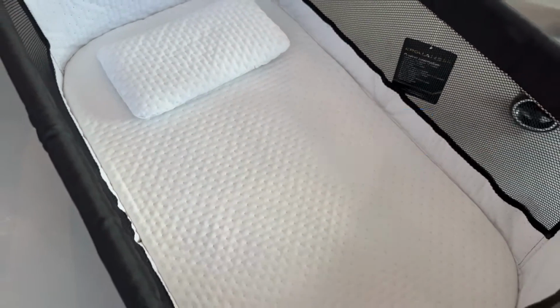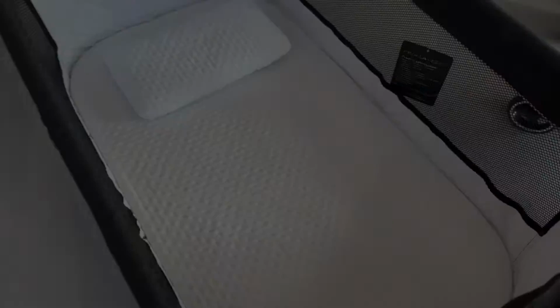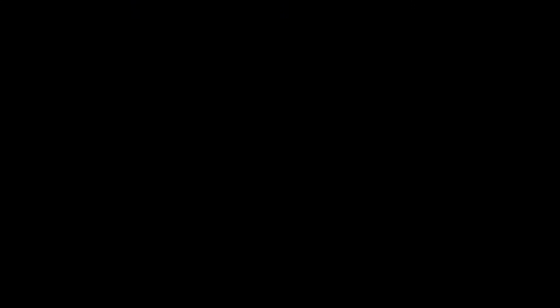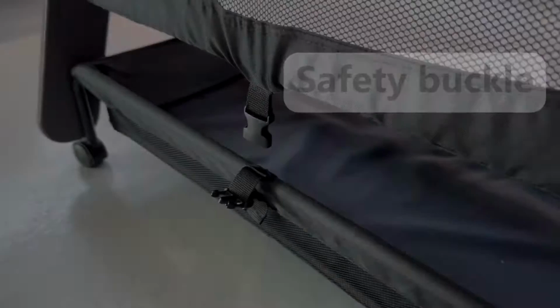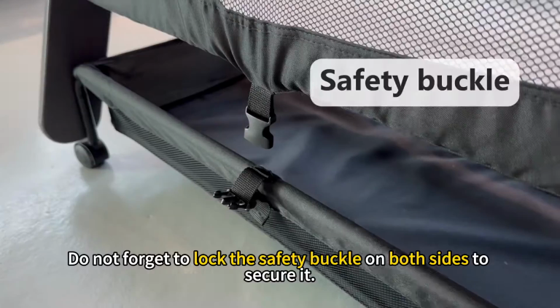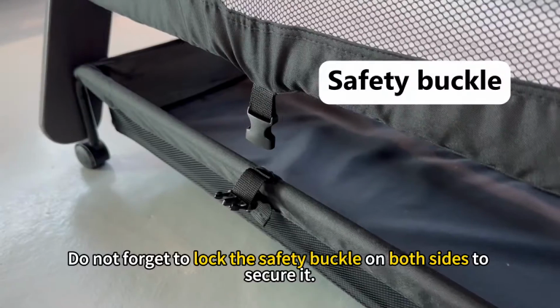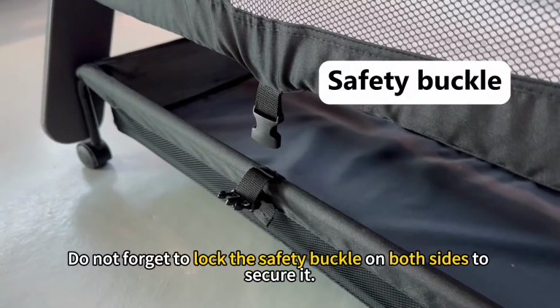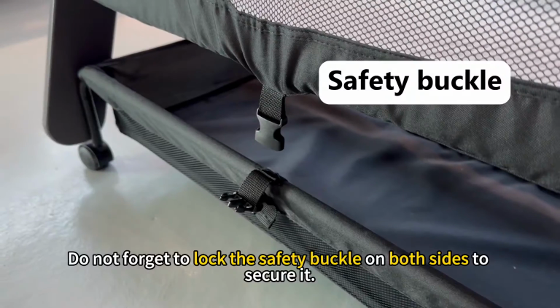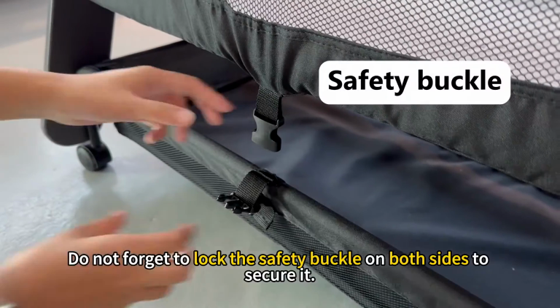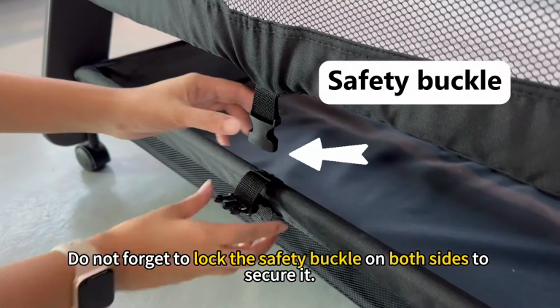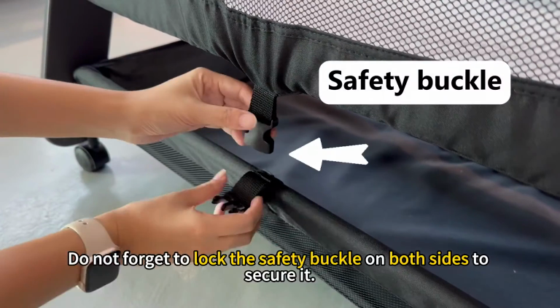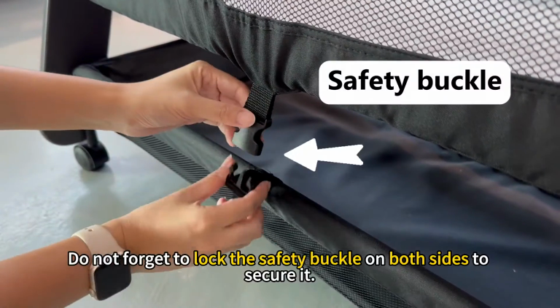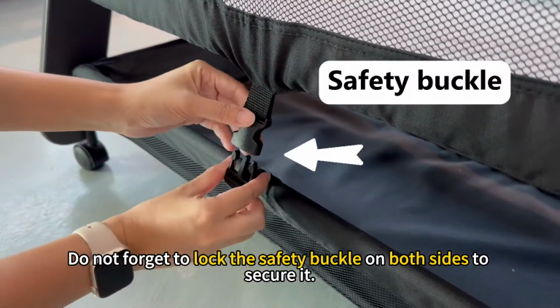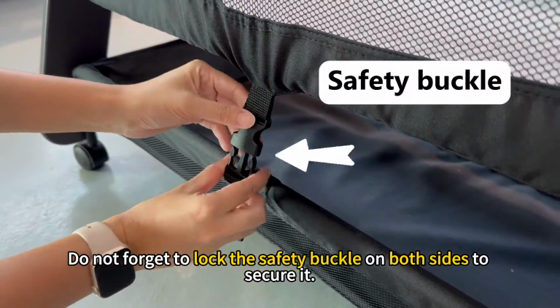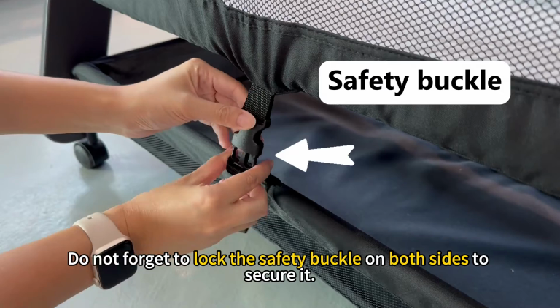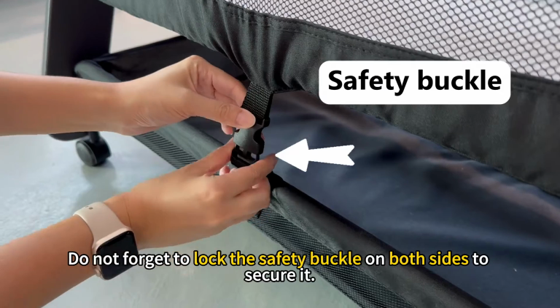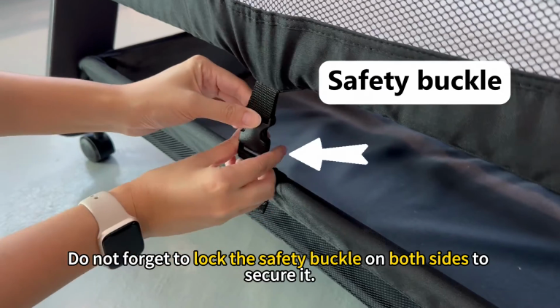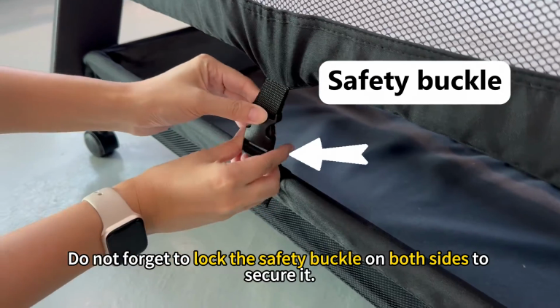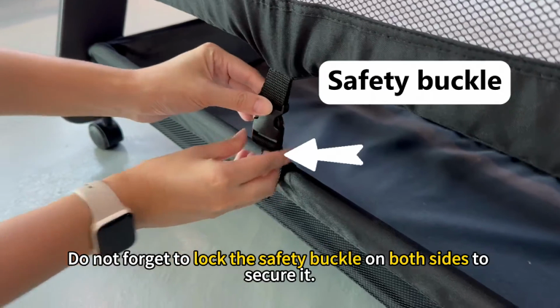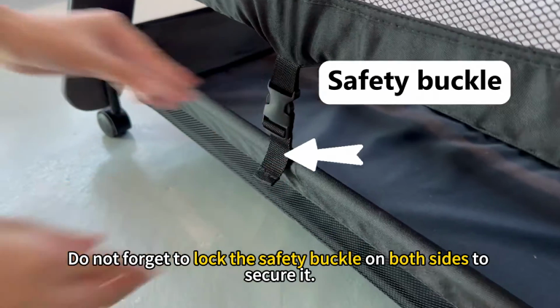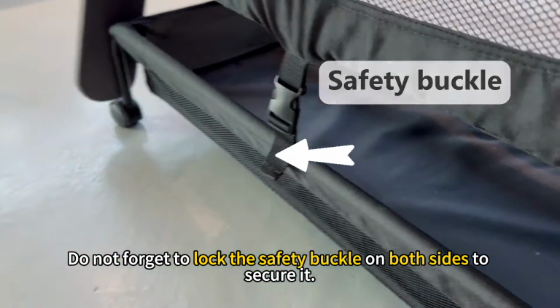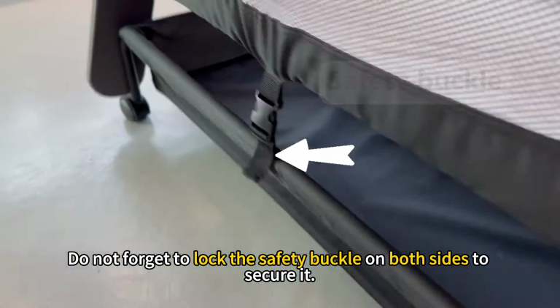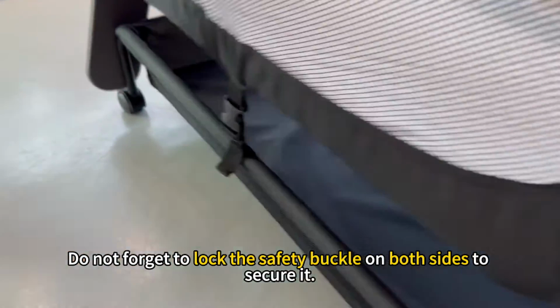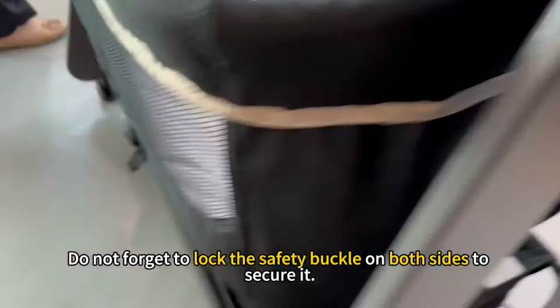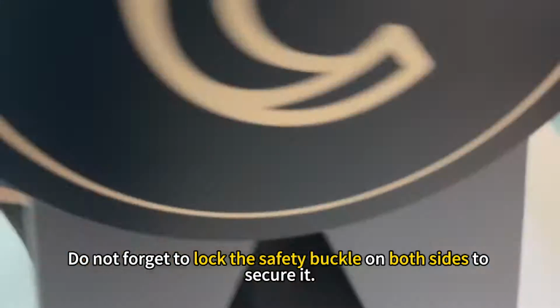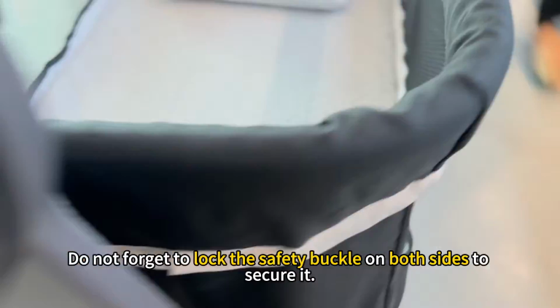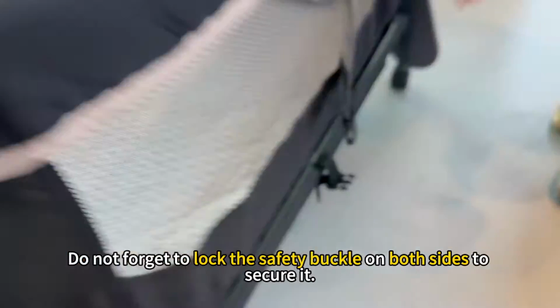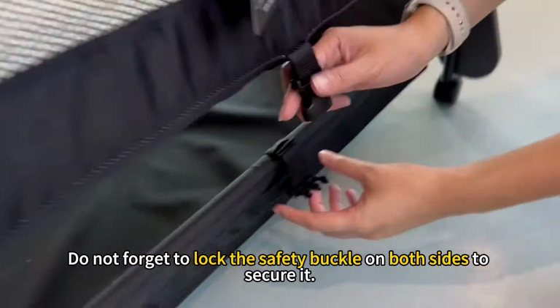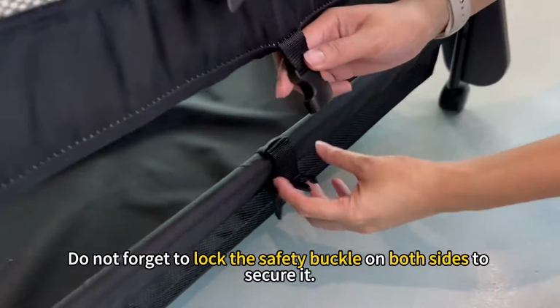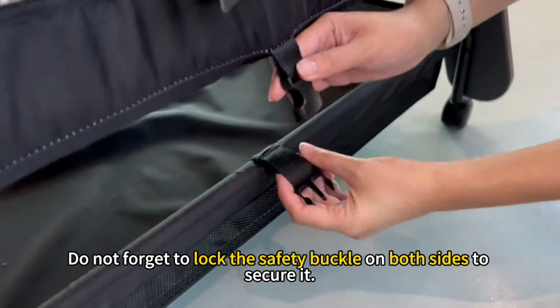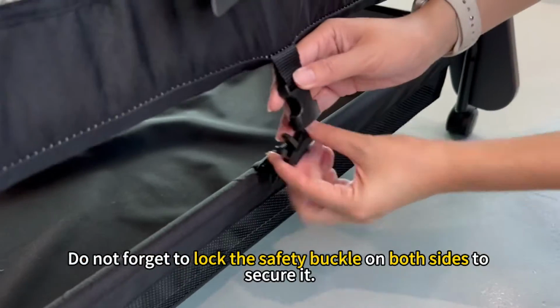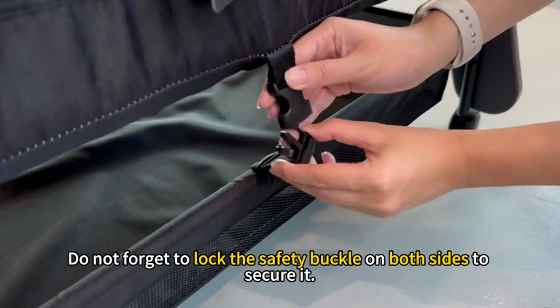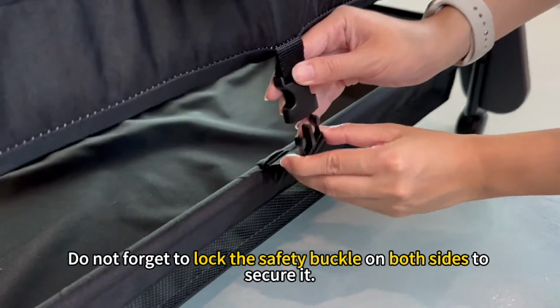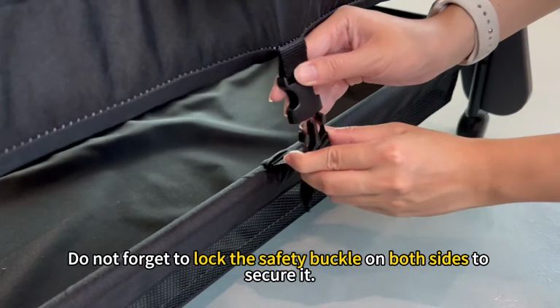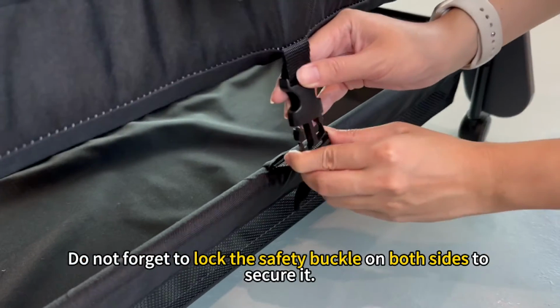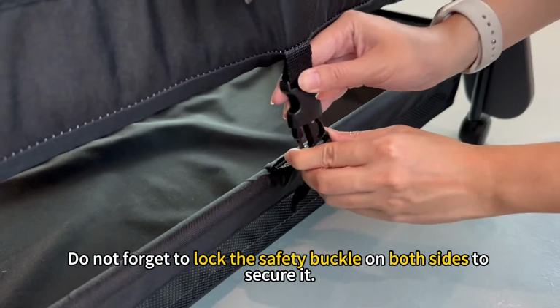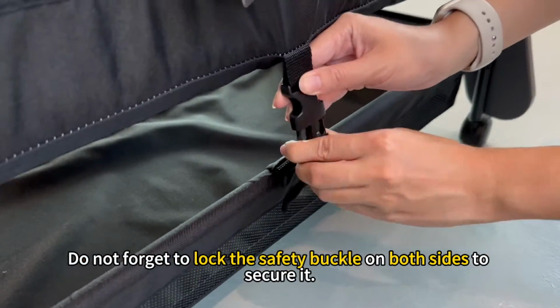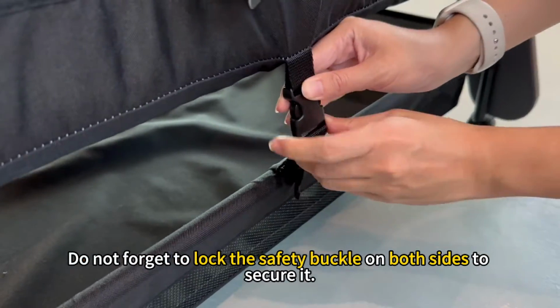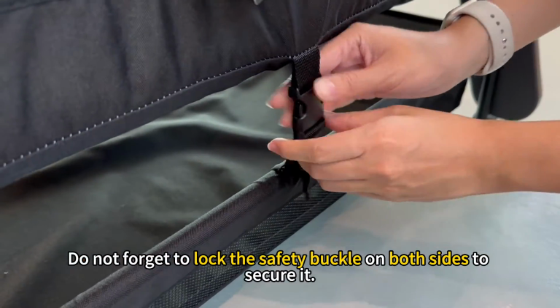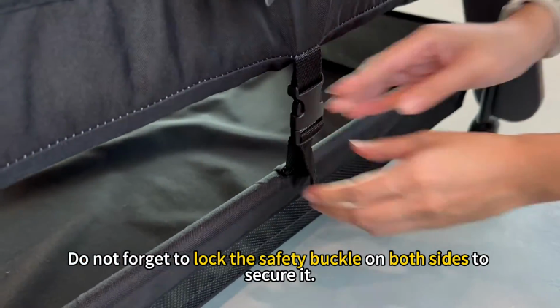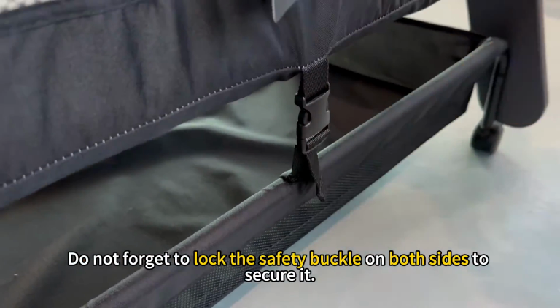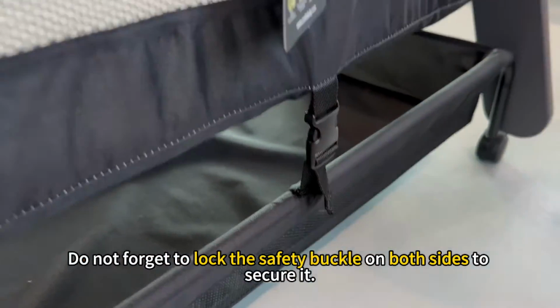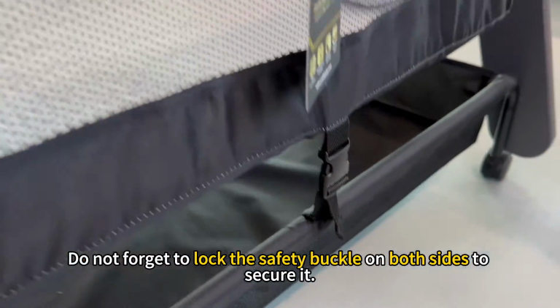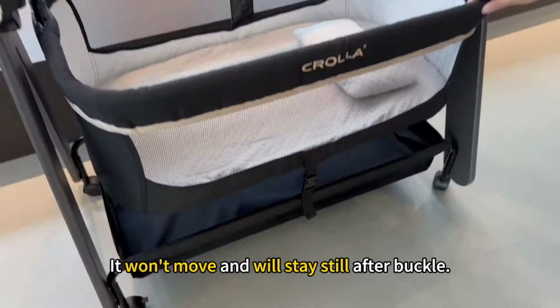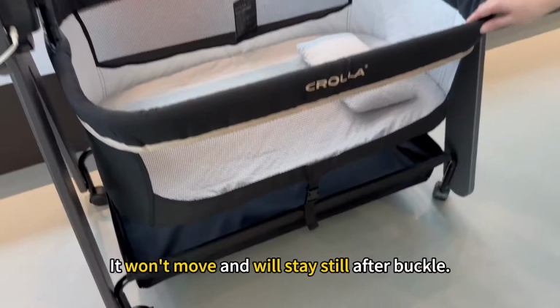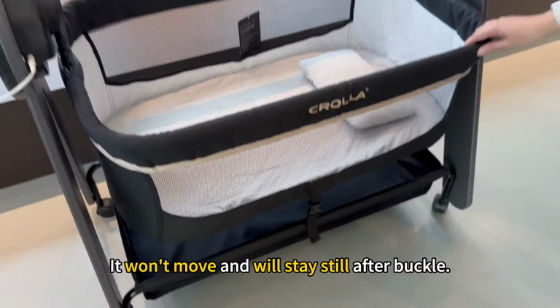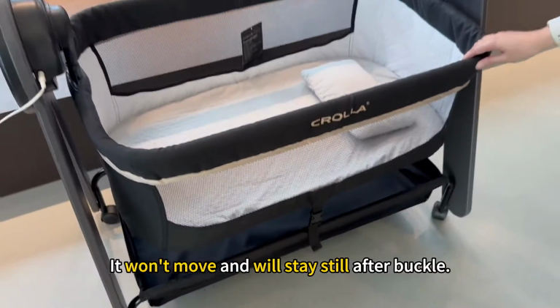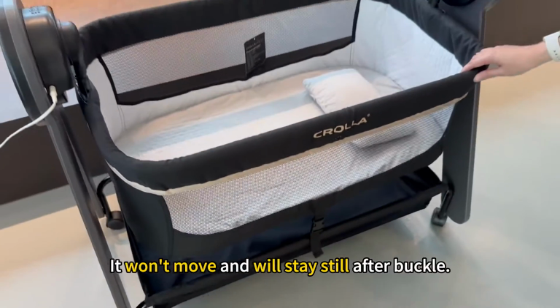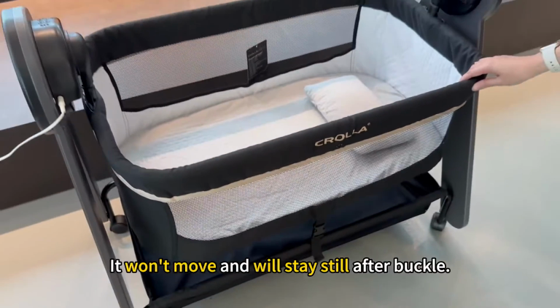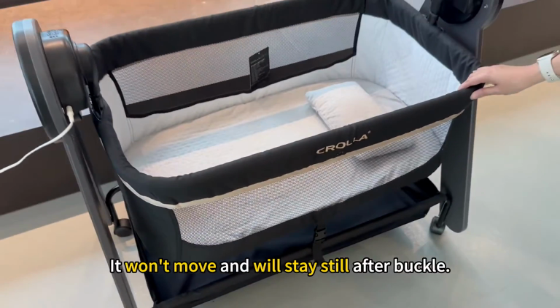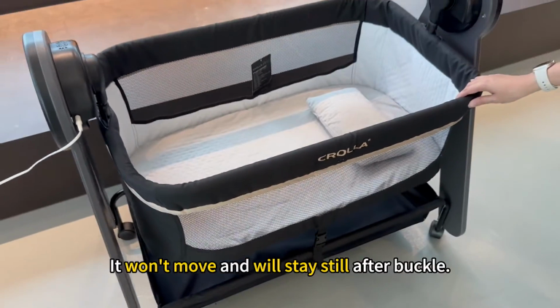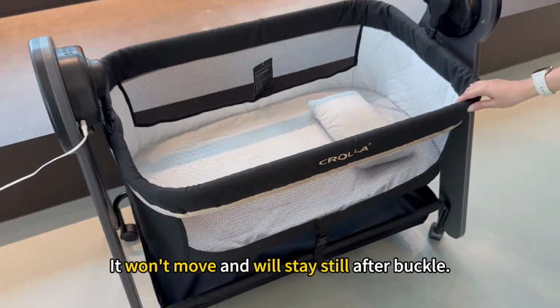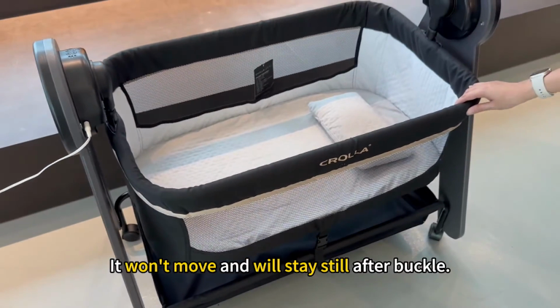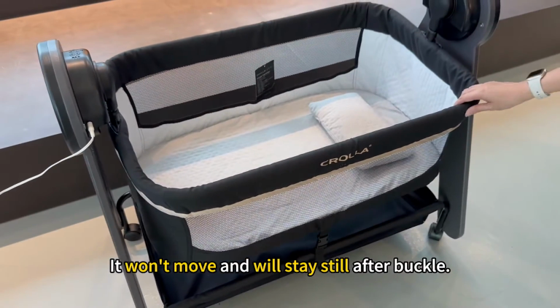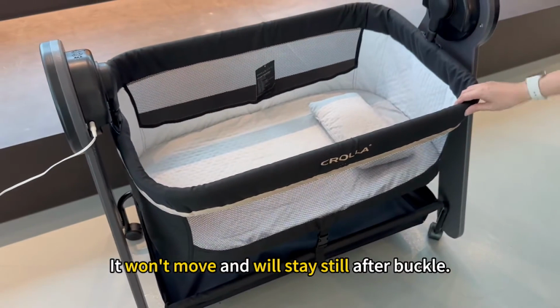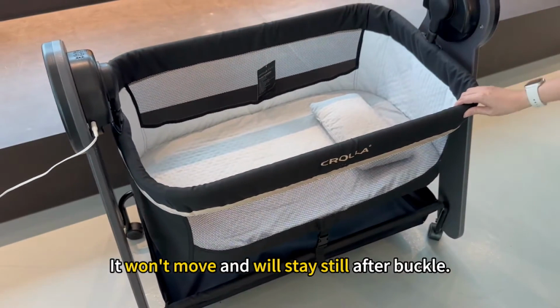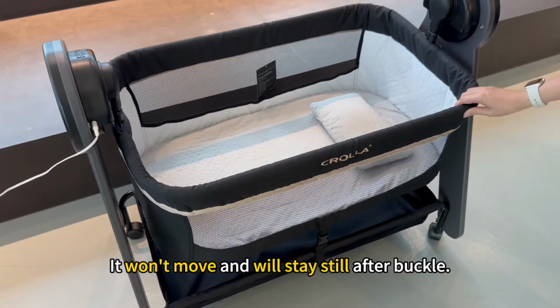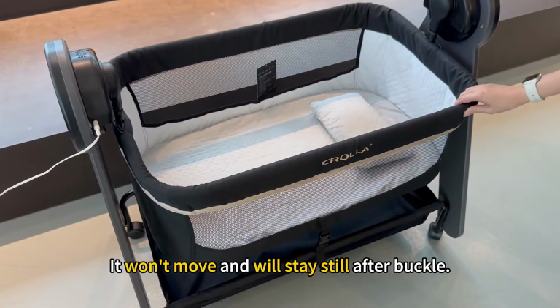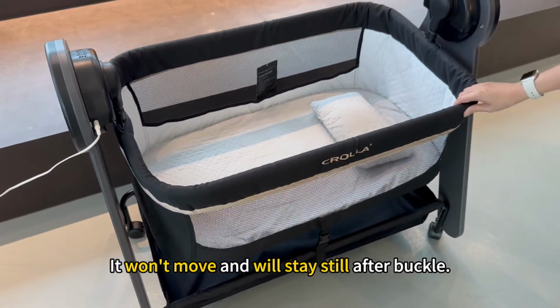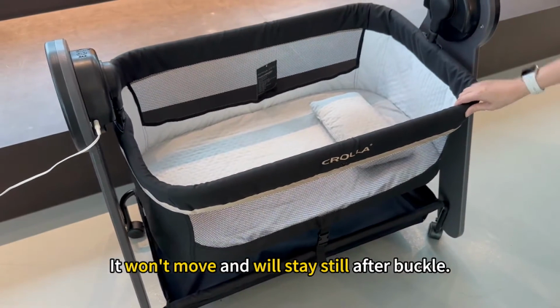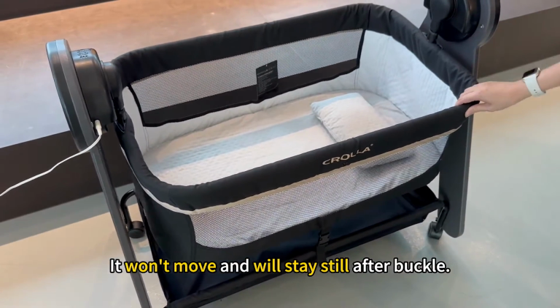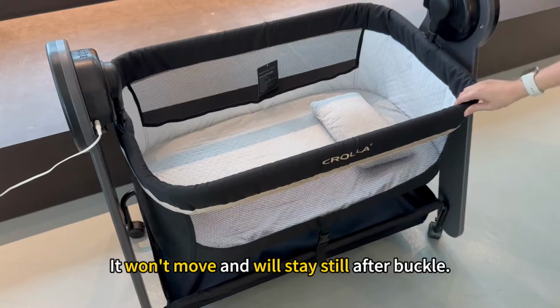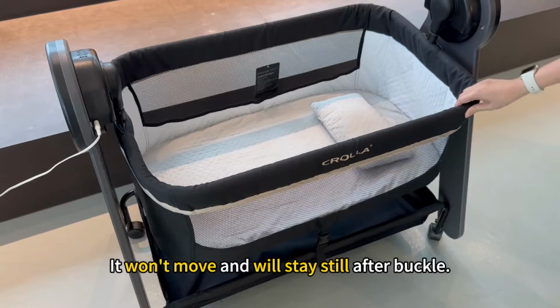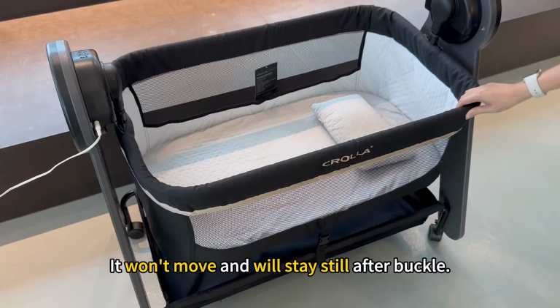Do not forget to lock the safety buckle on both sides to secure it. It will move and will stay still after buckling.